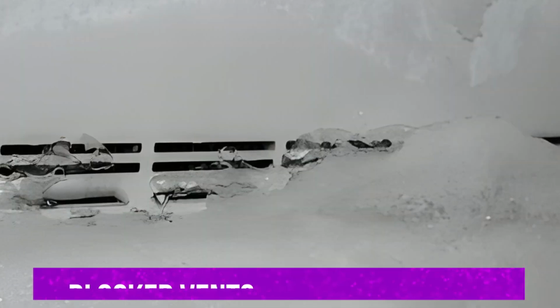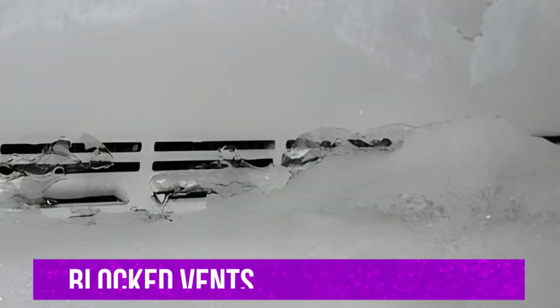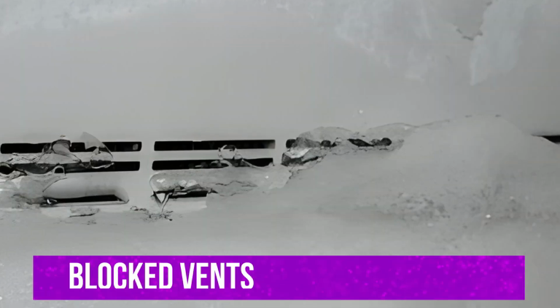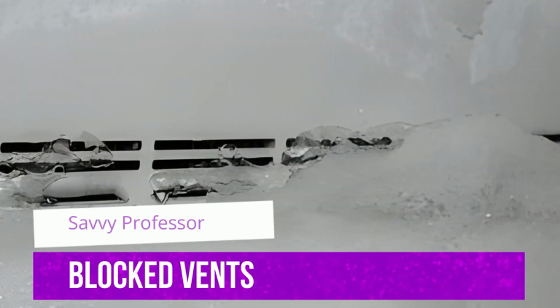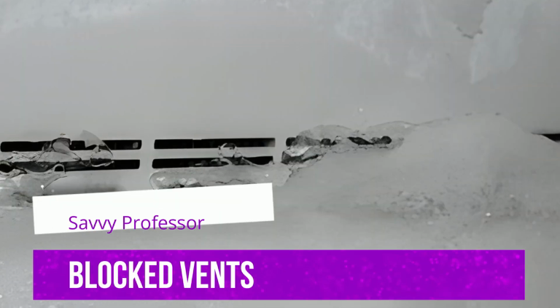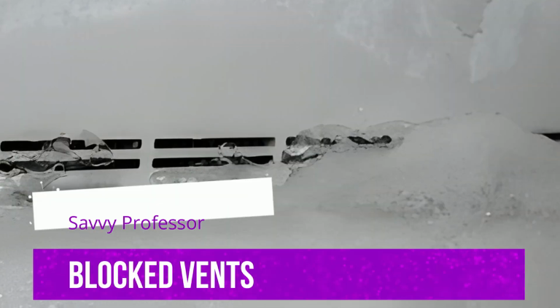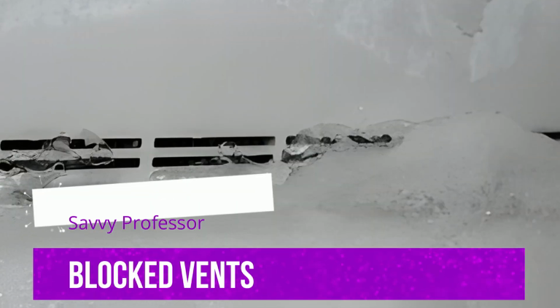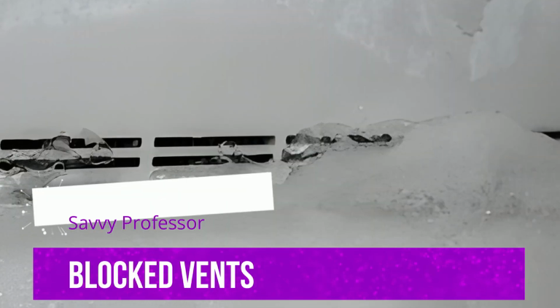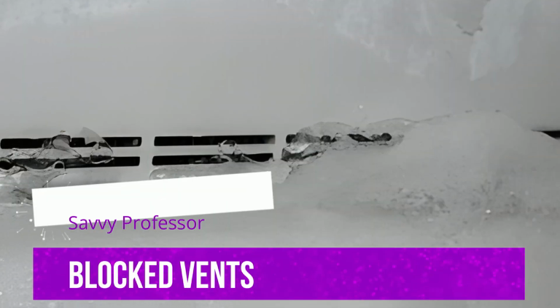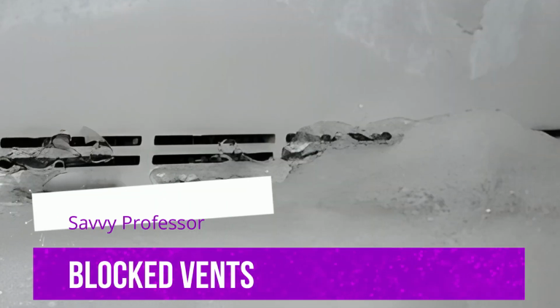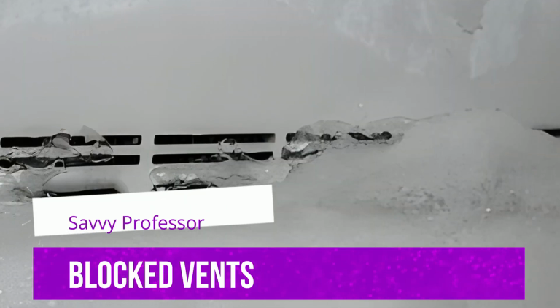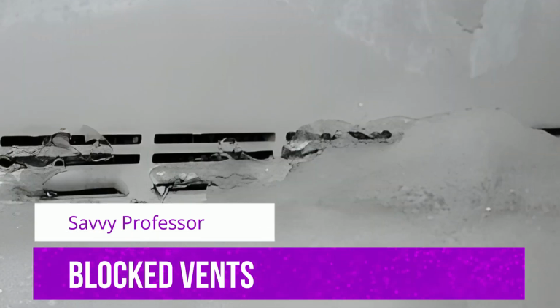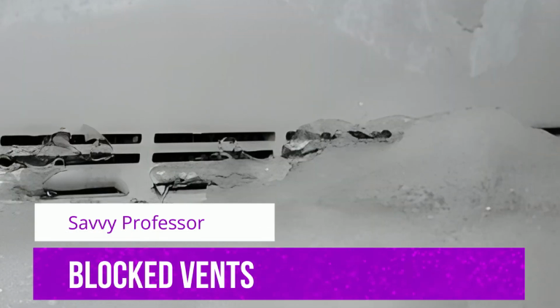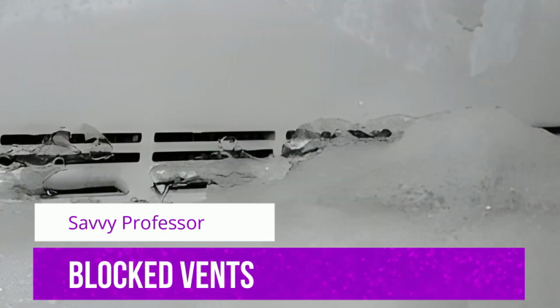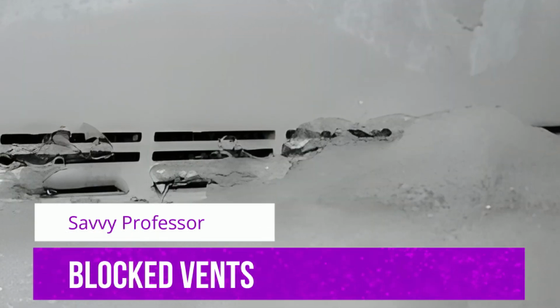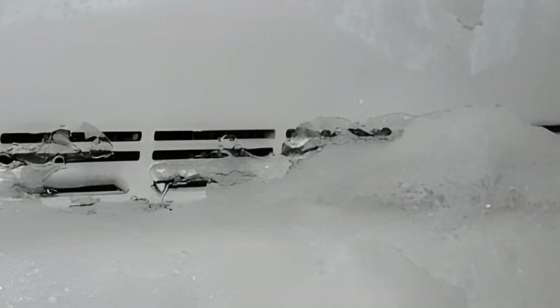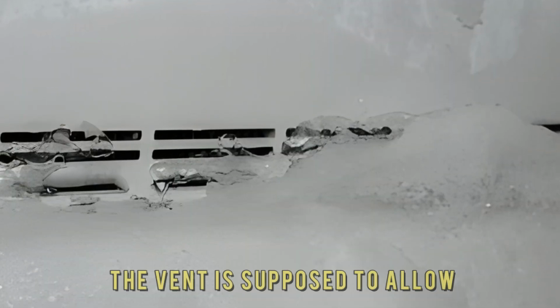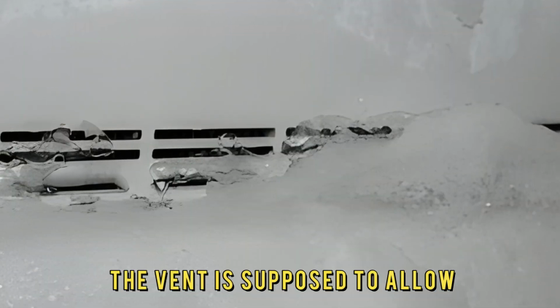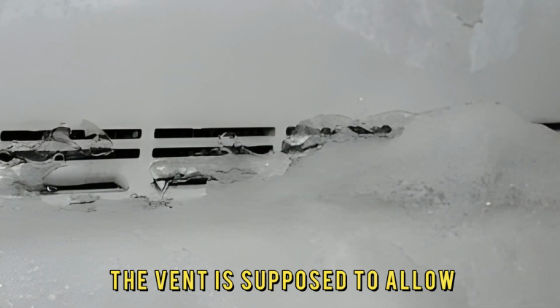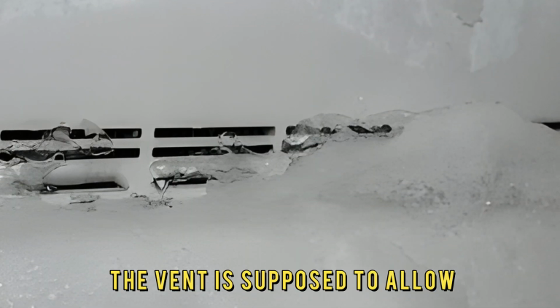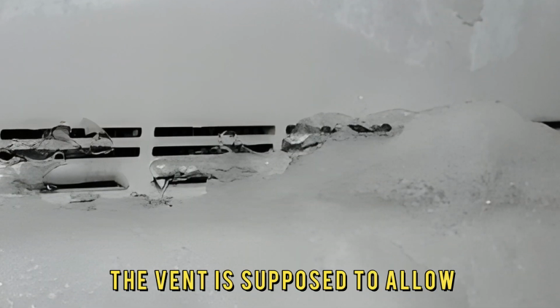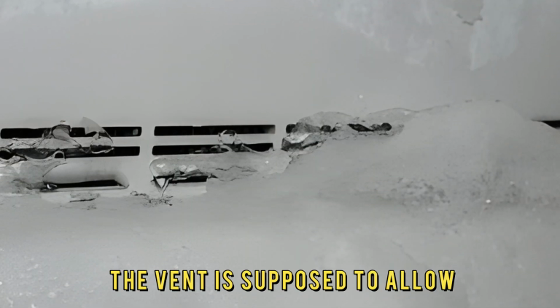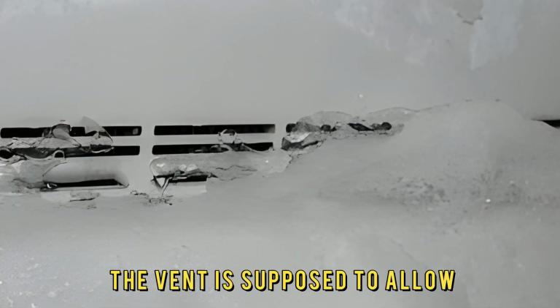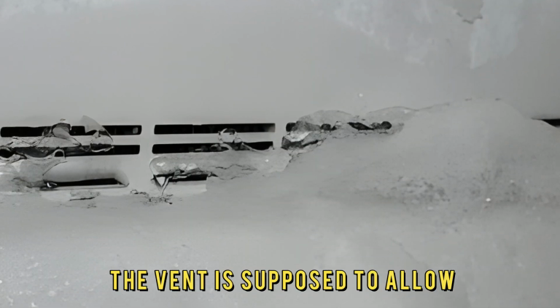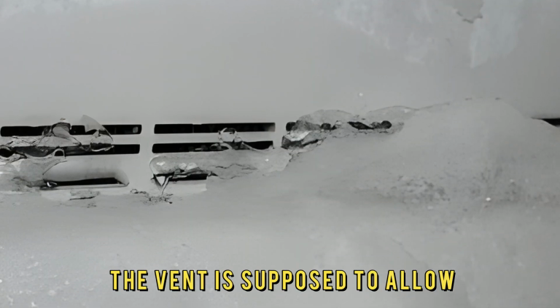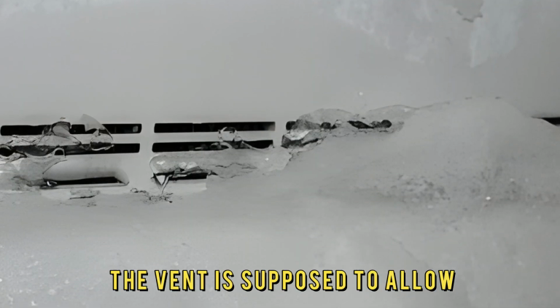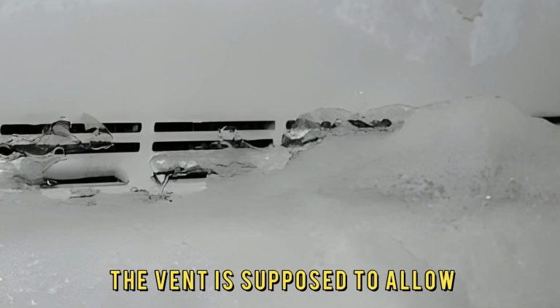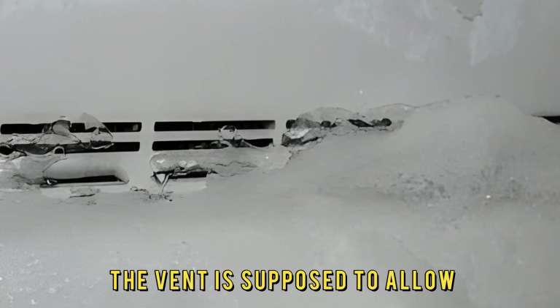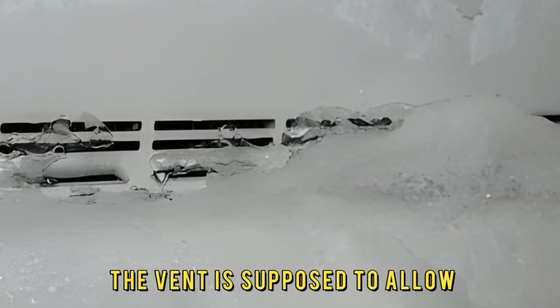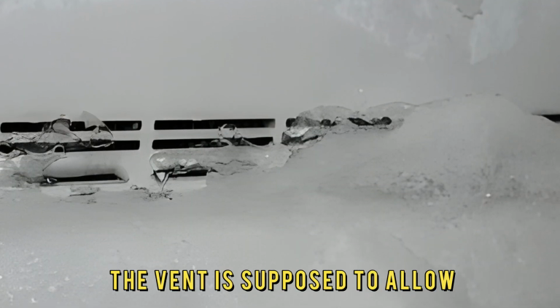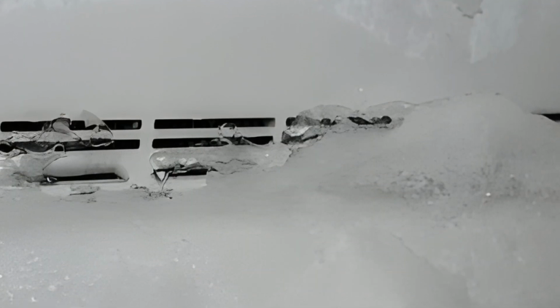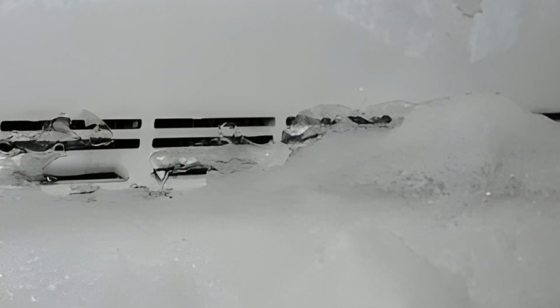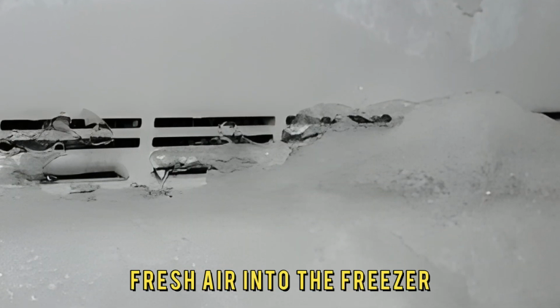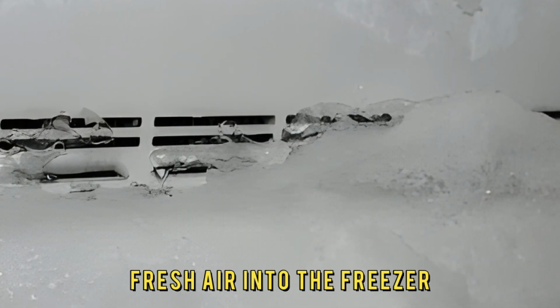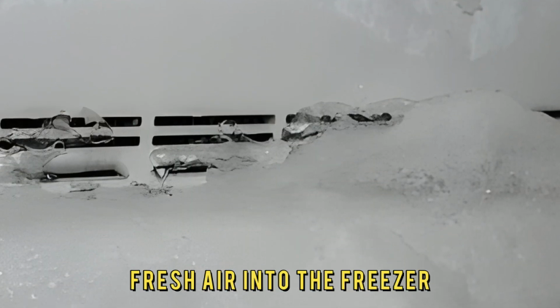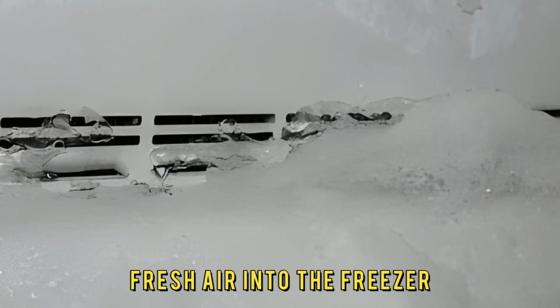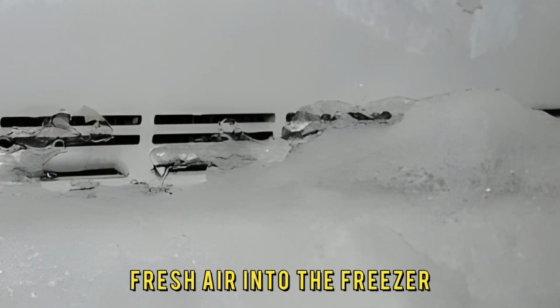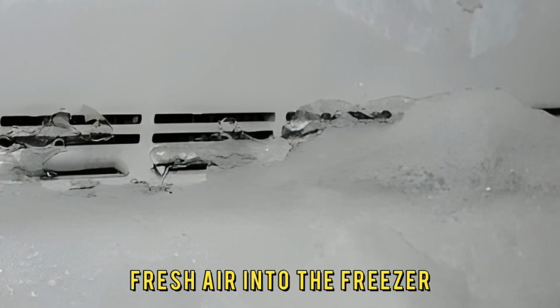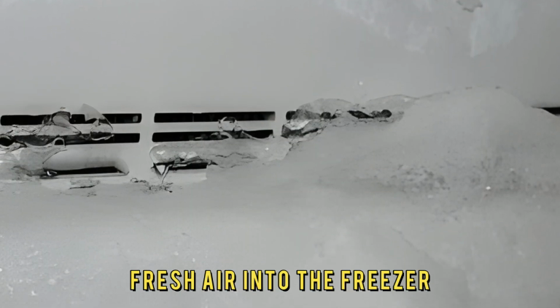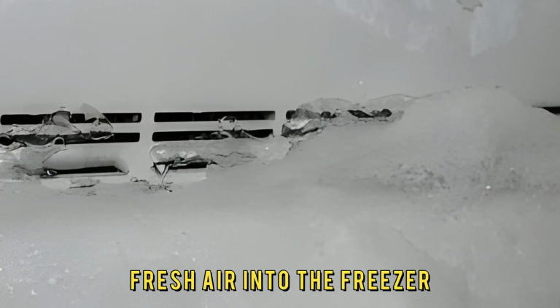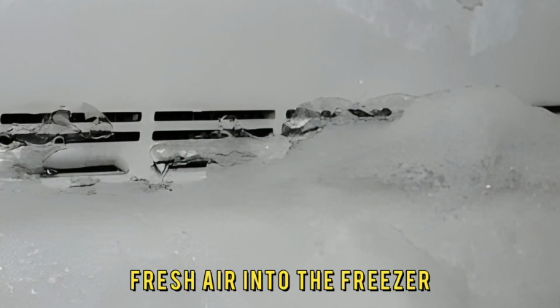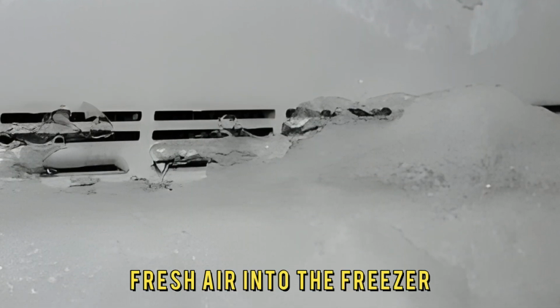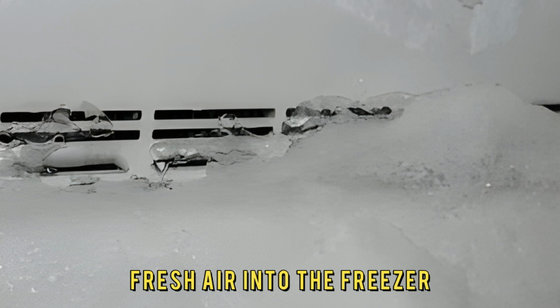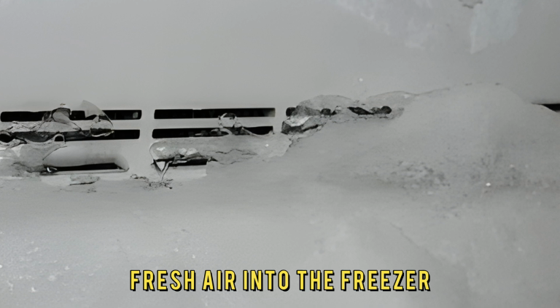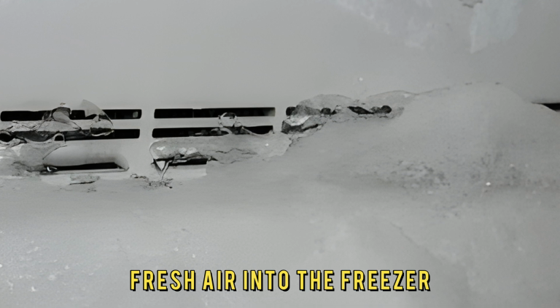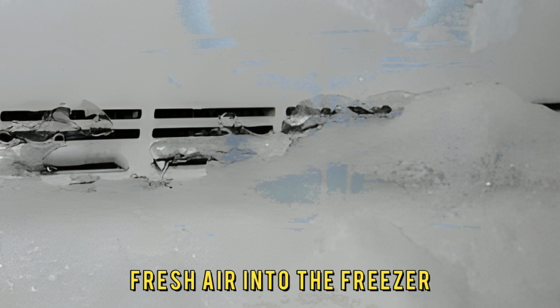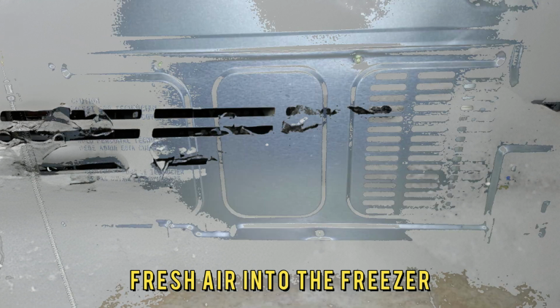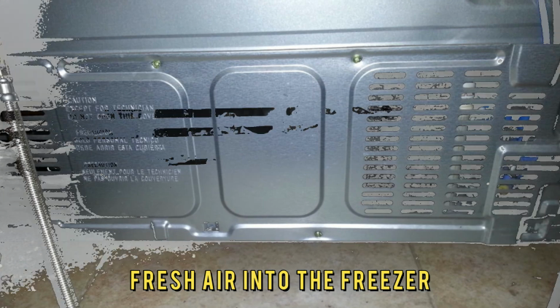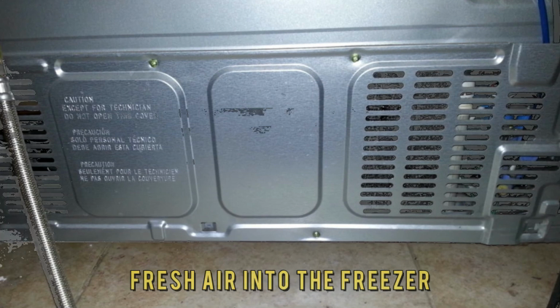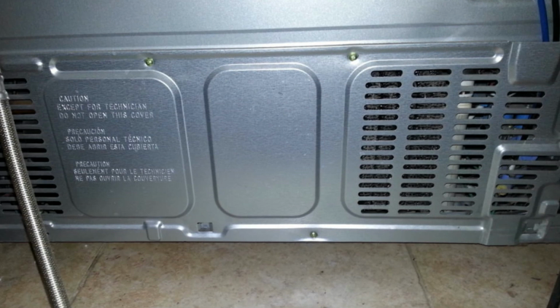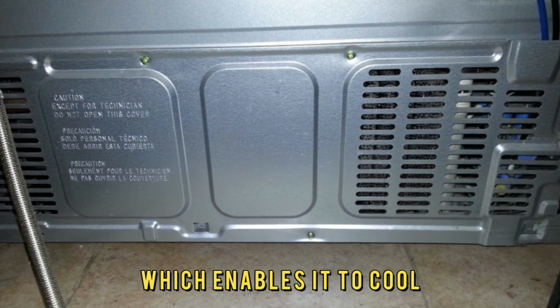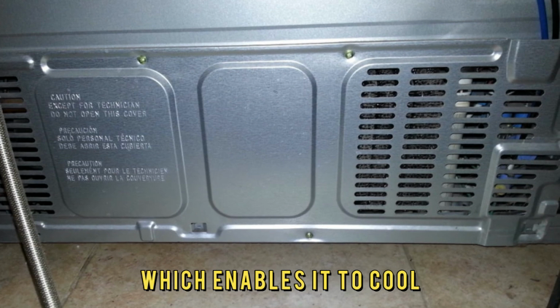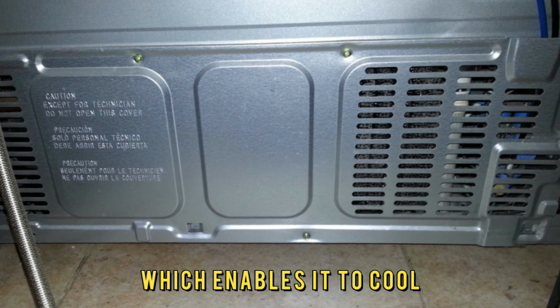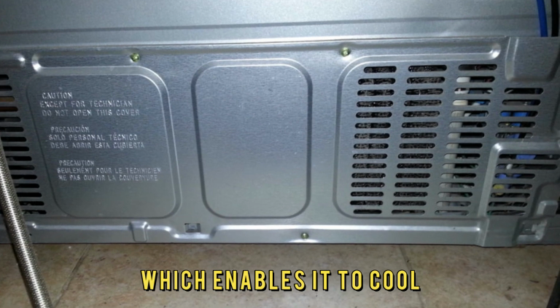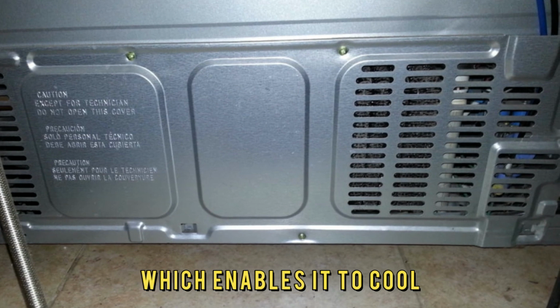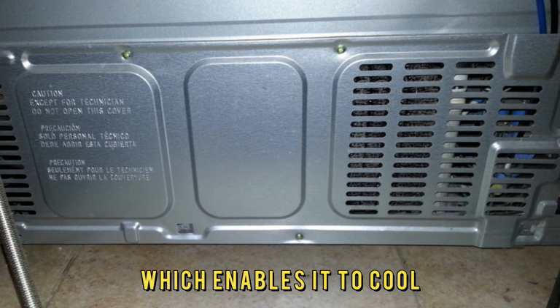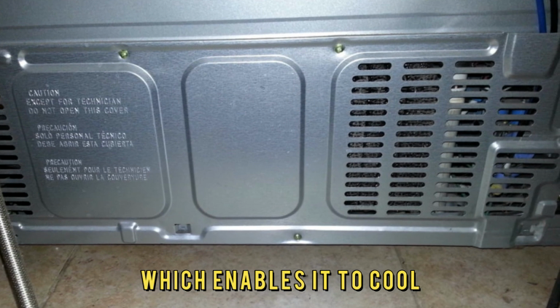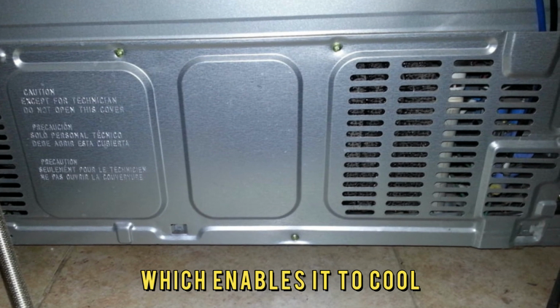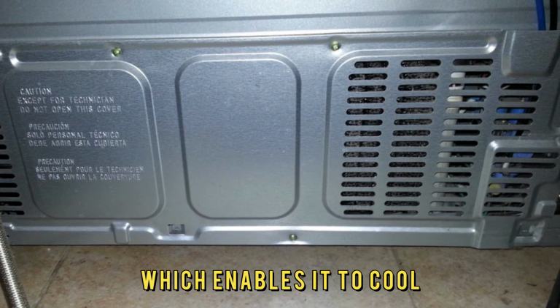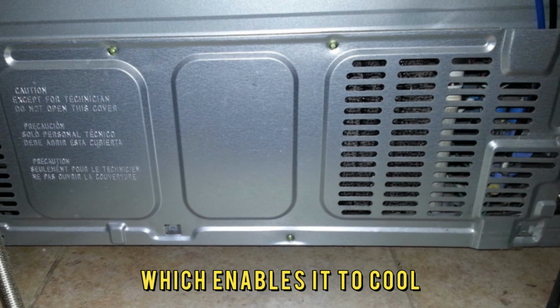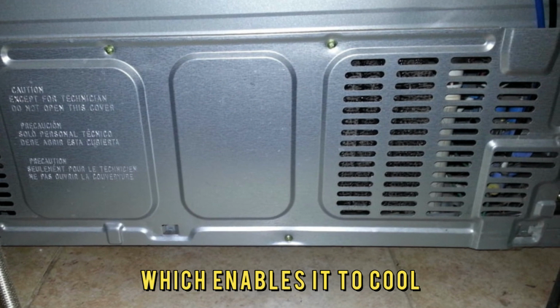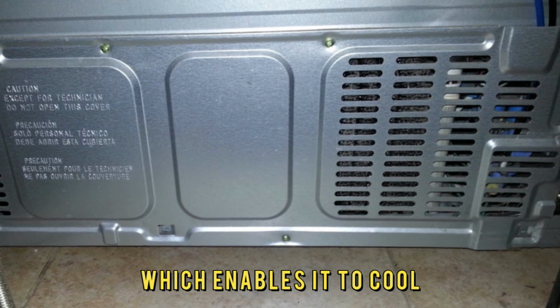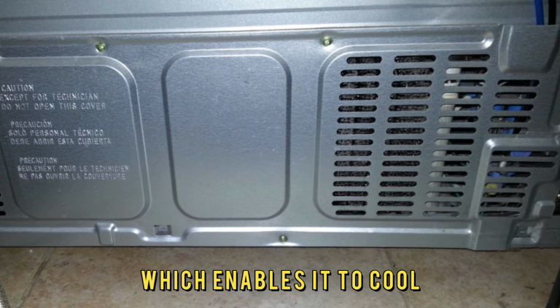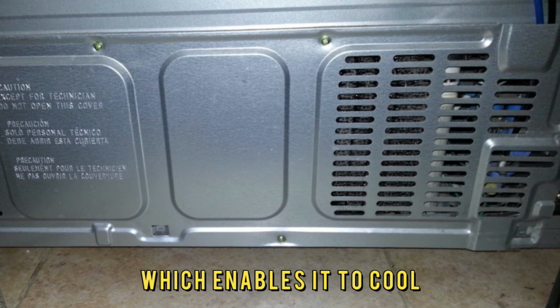Blocked Vents: The vent is supposed to allow fresh air into the freezer, which enables it to cool.